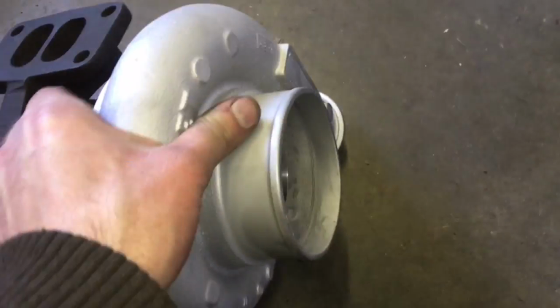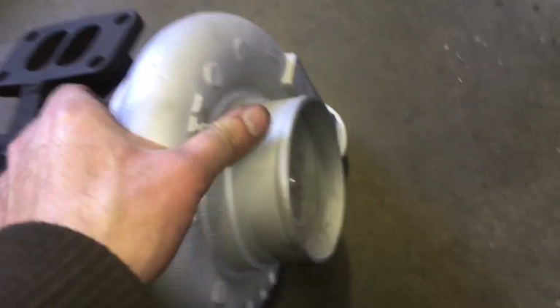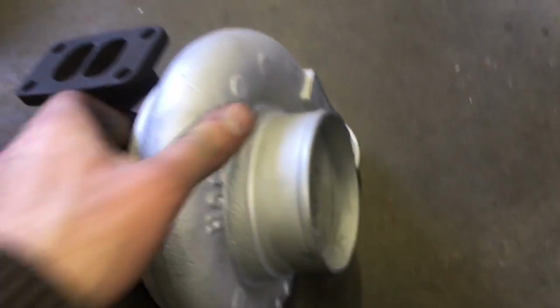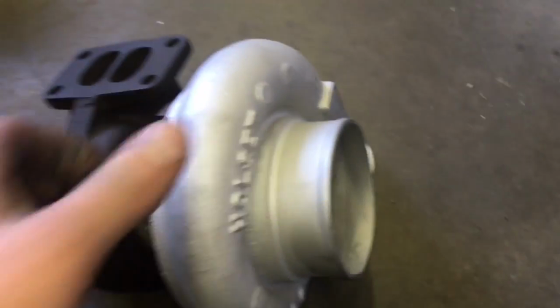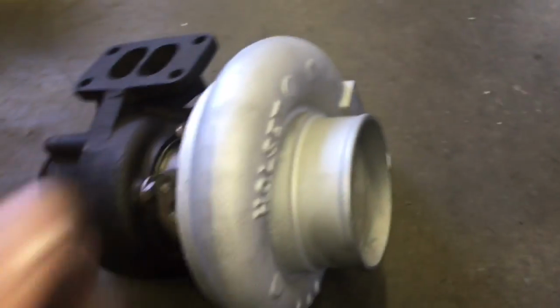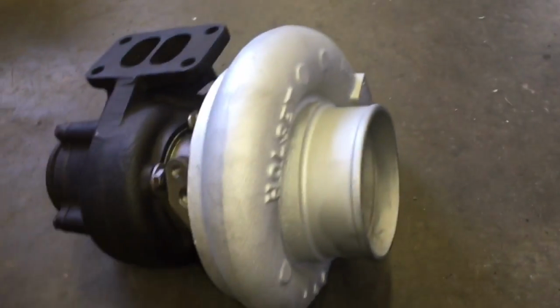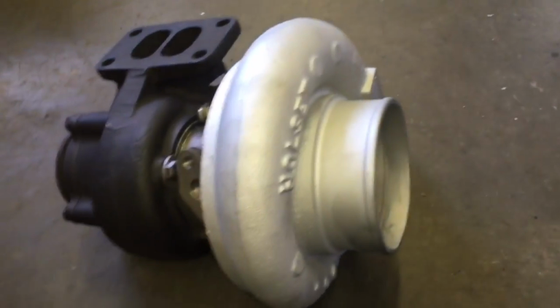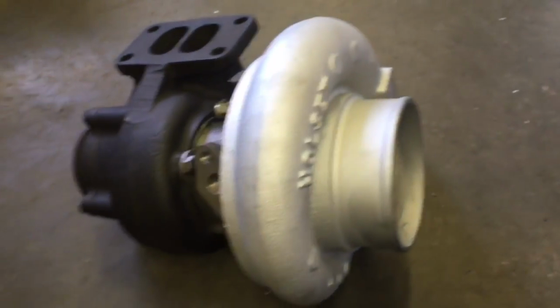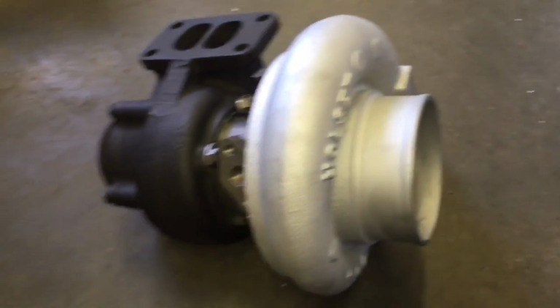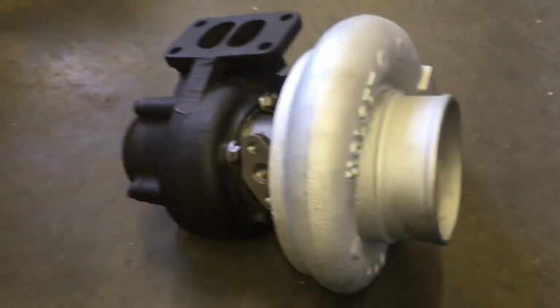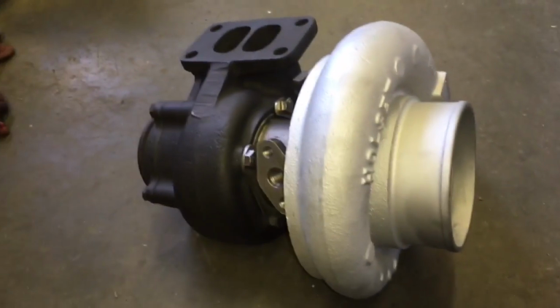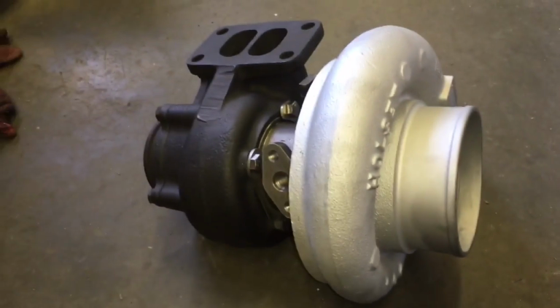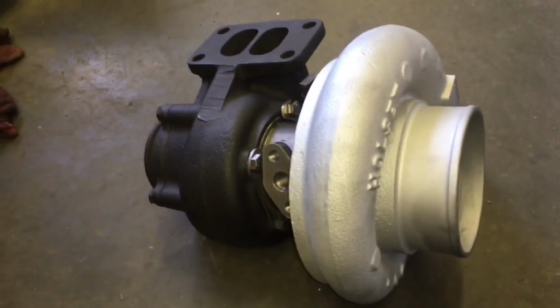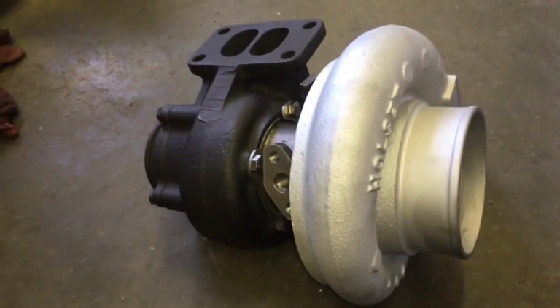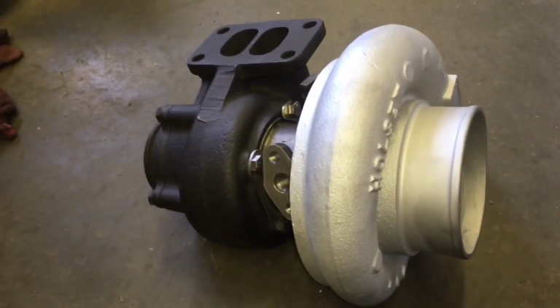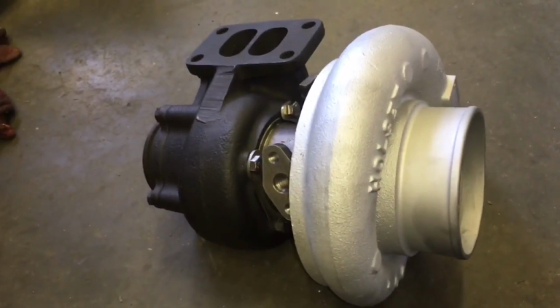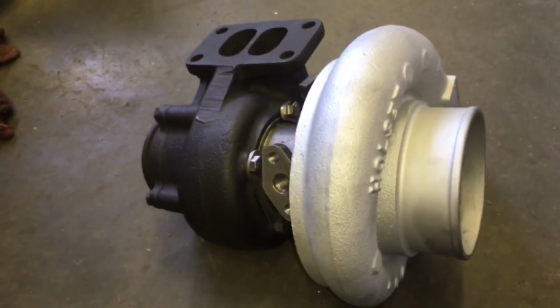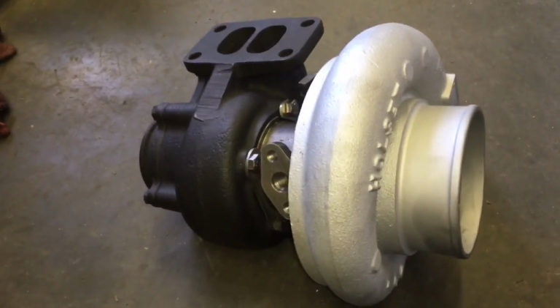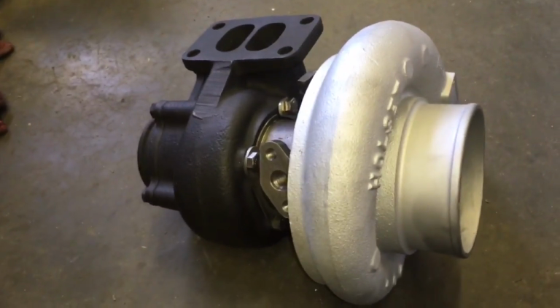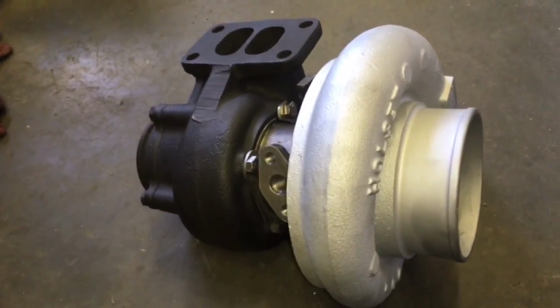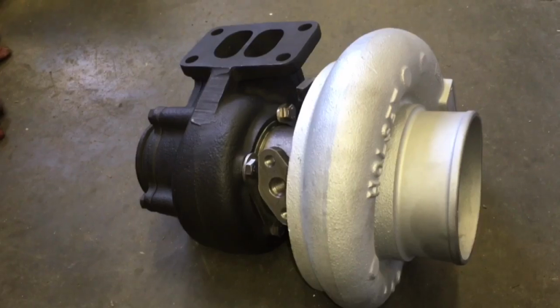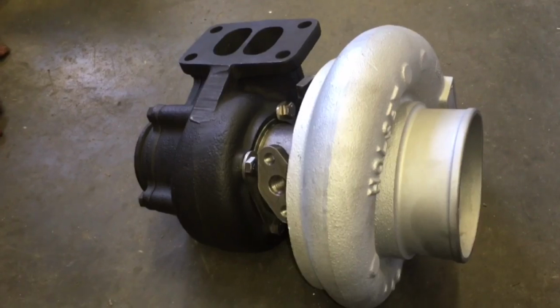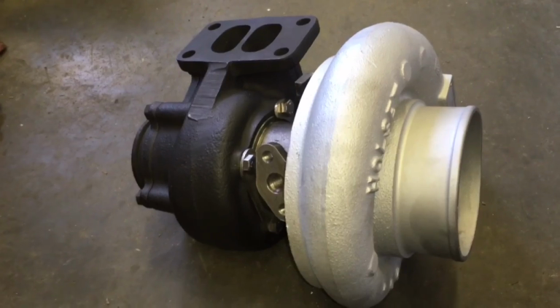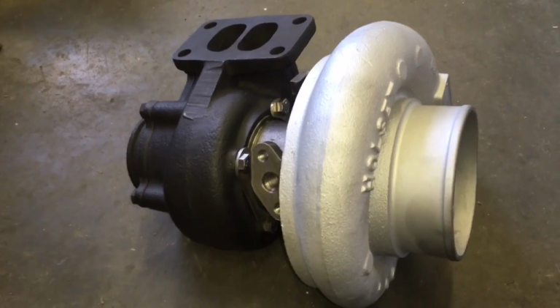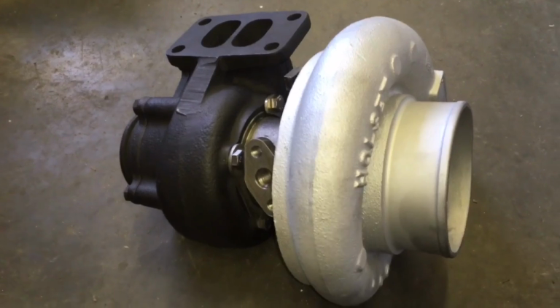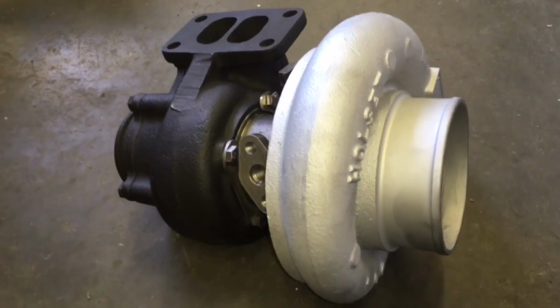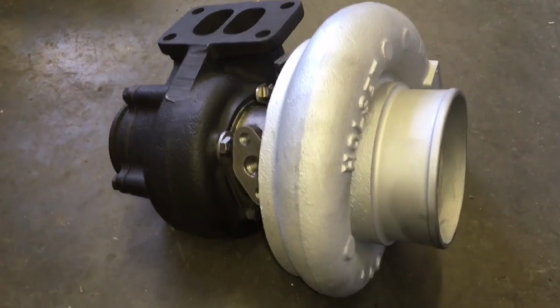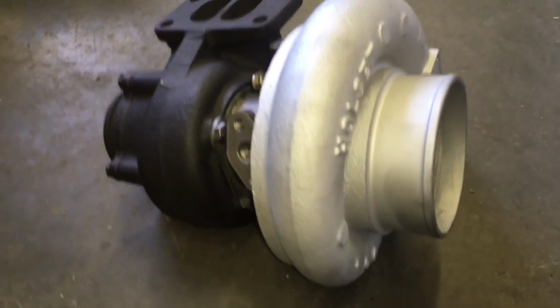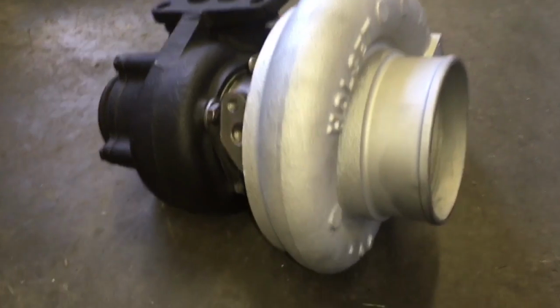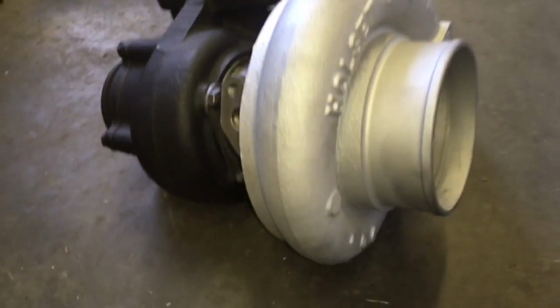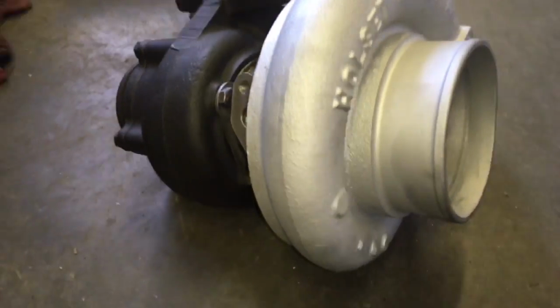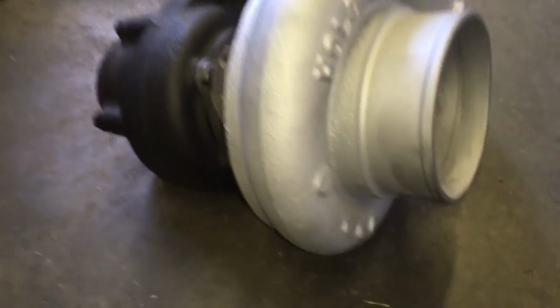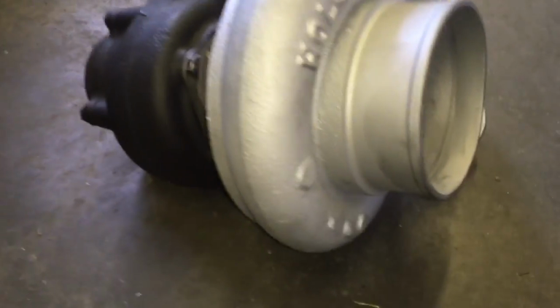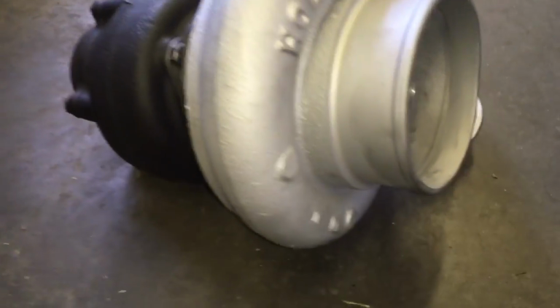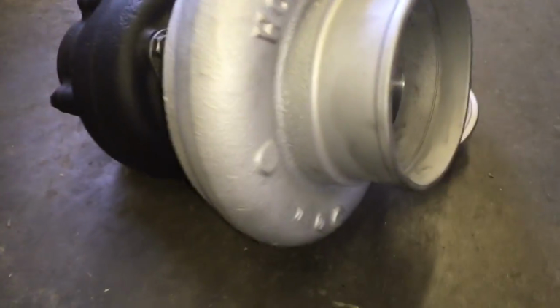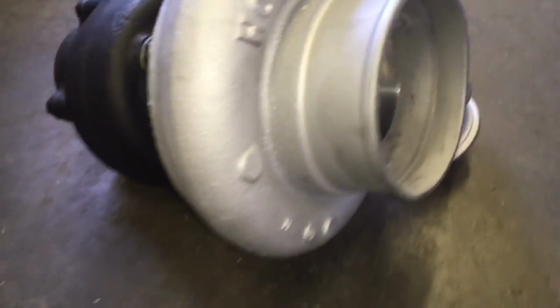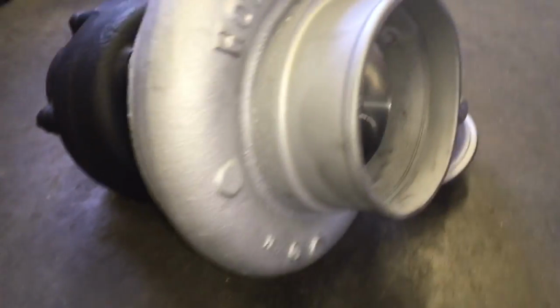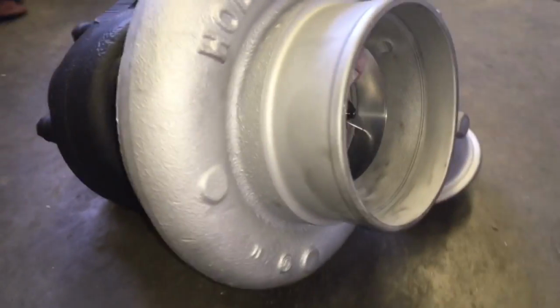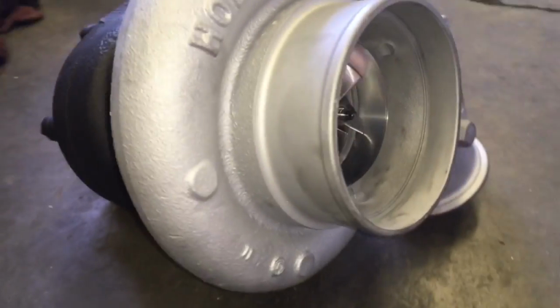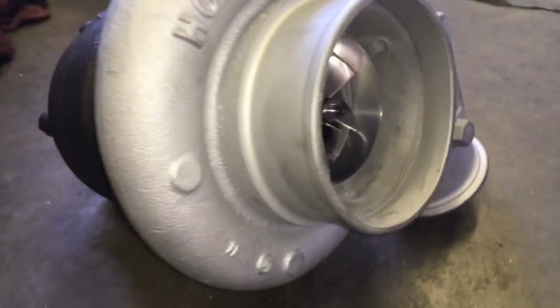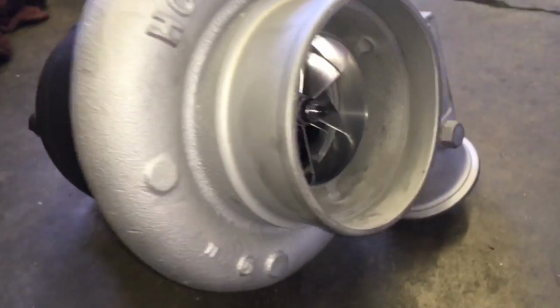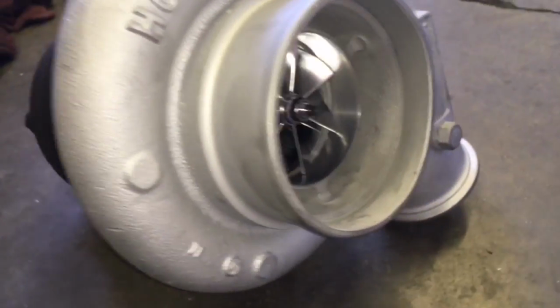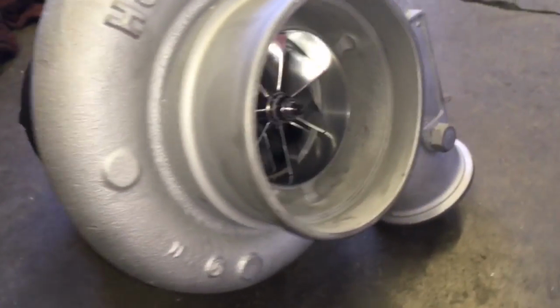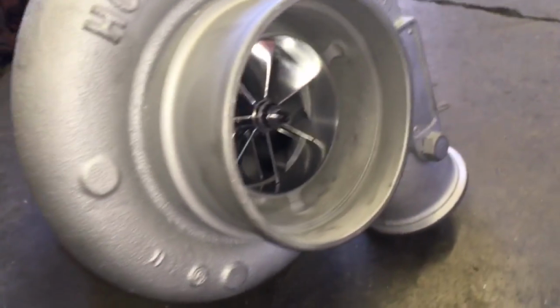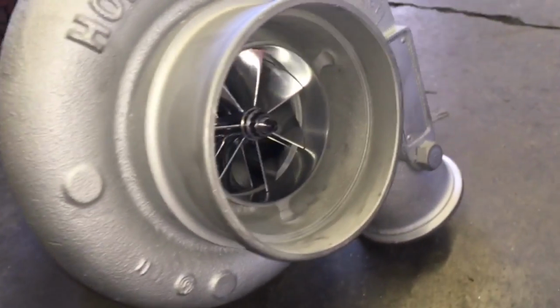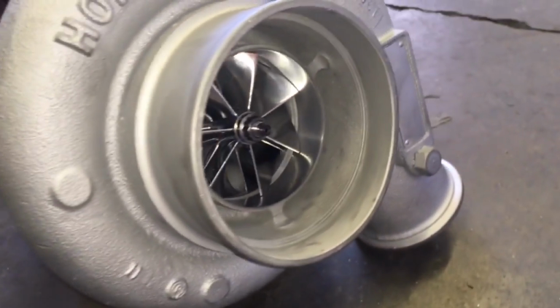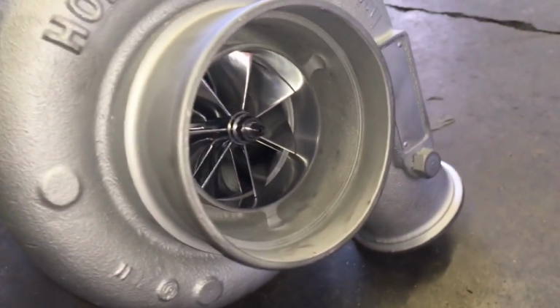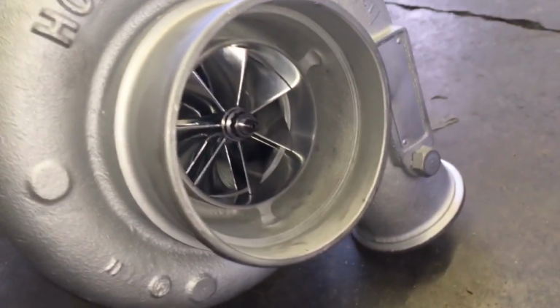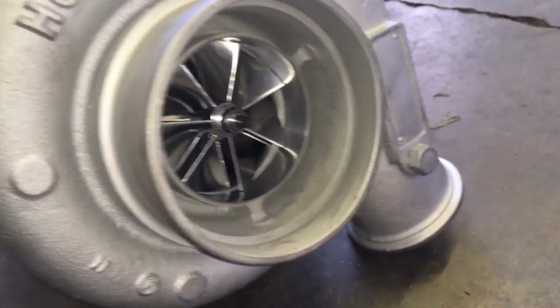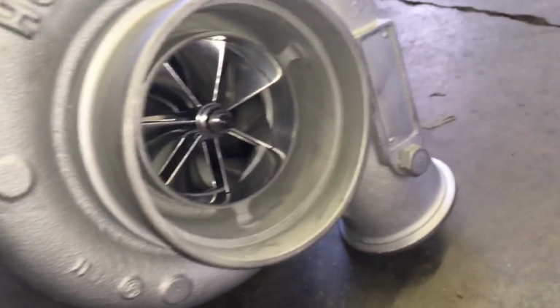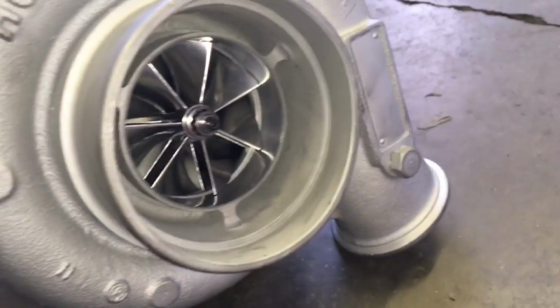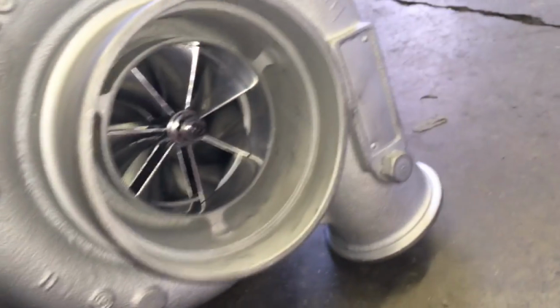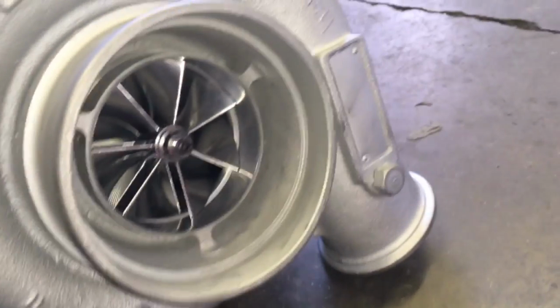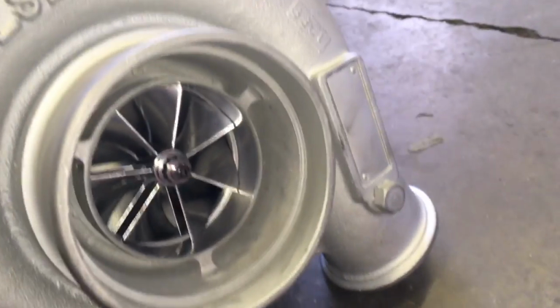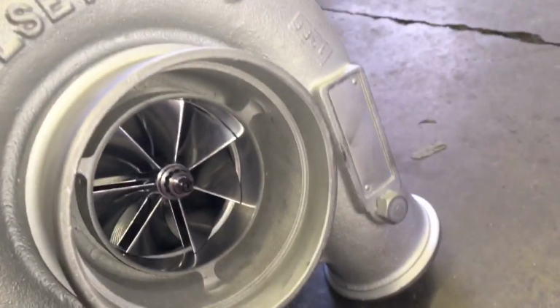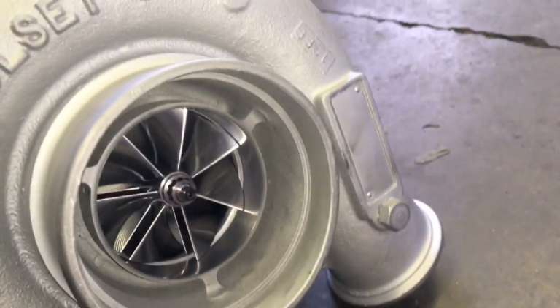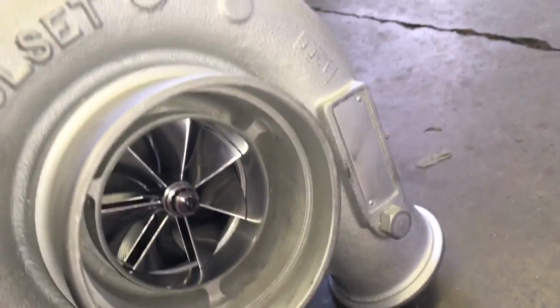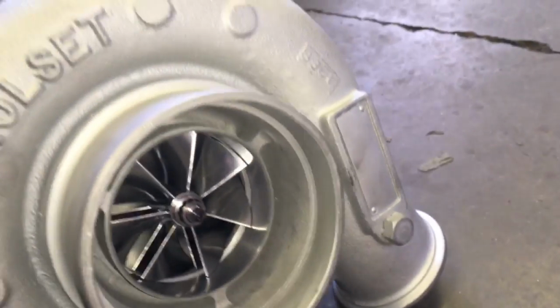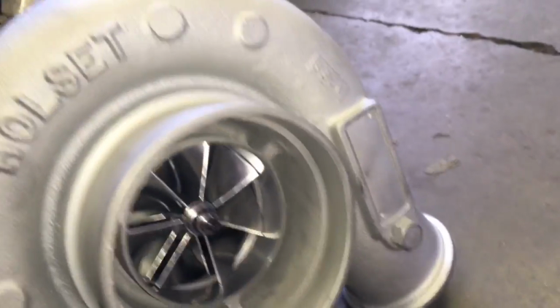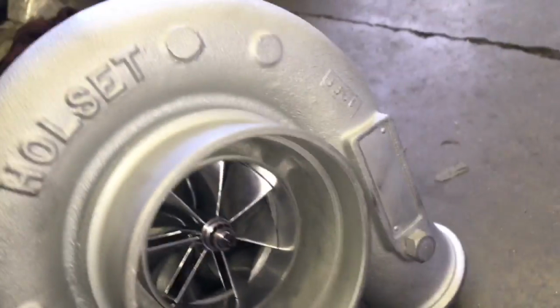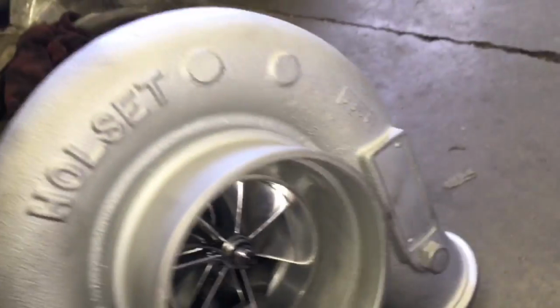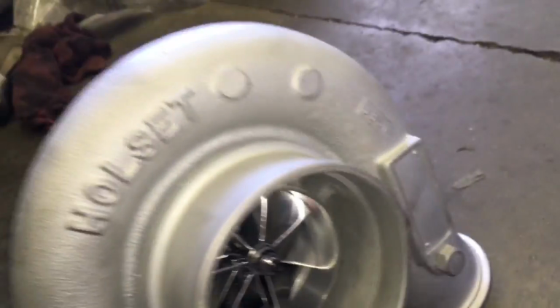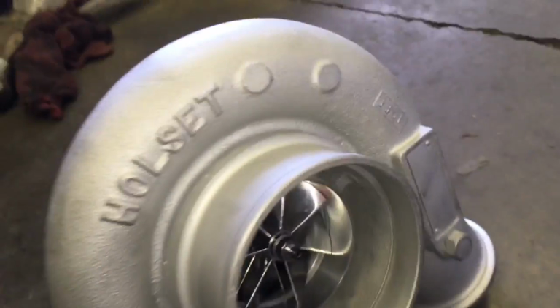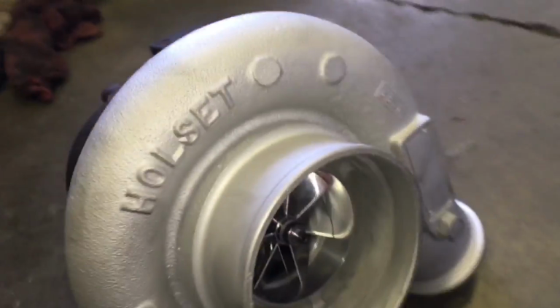That was actually my tool that I made to check compressor housings. It just makes it really easy to work with.